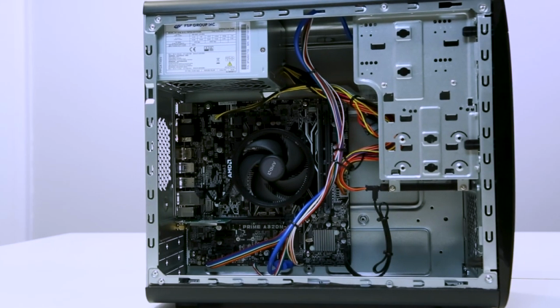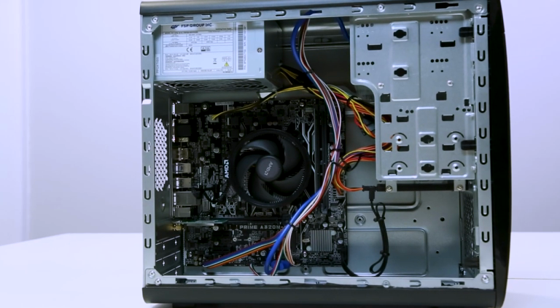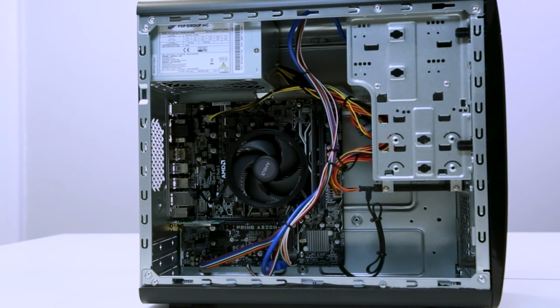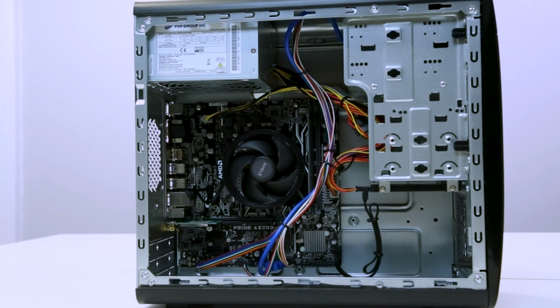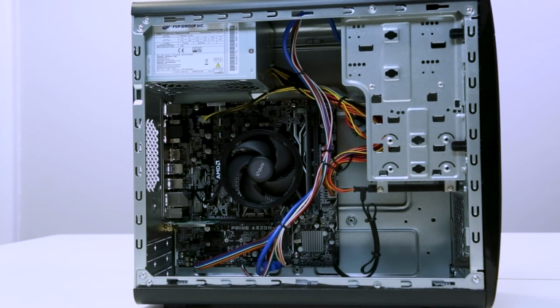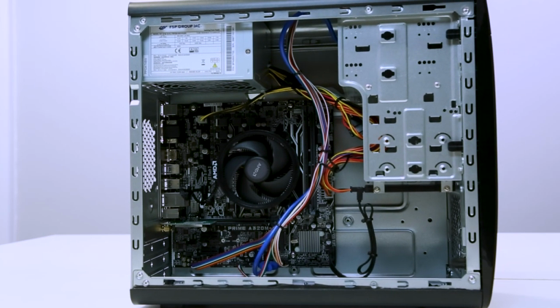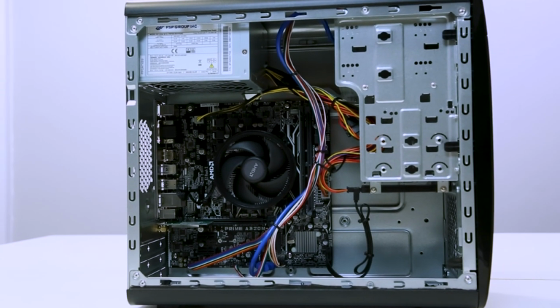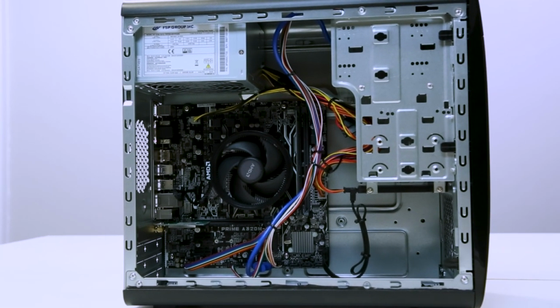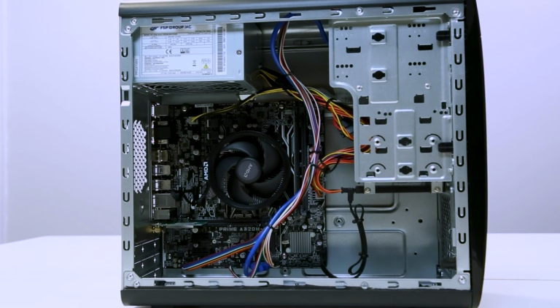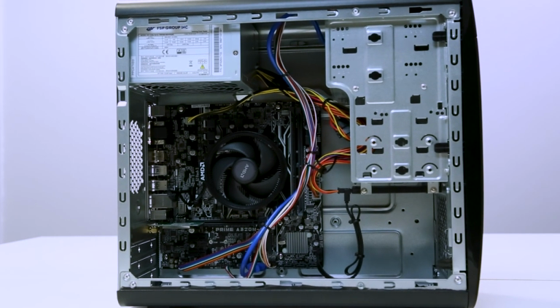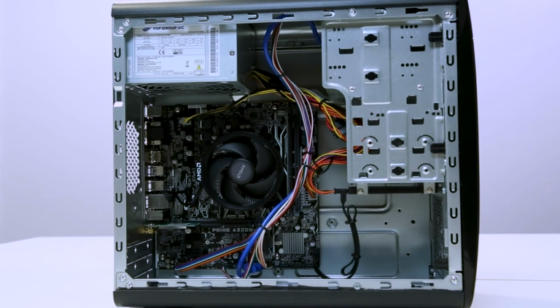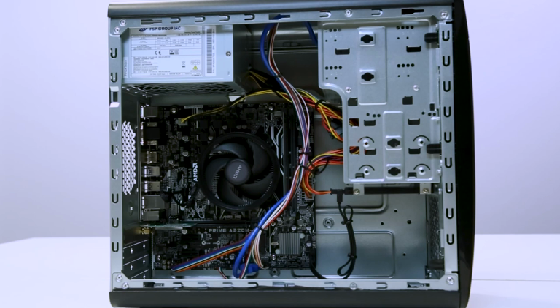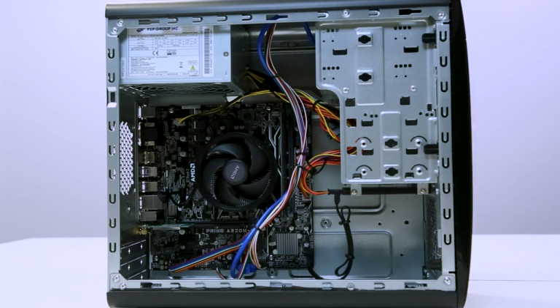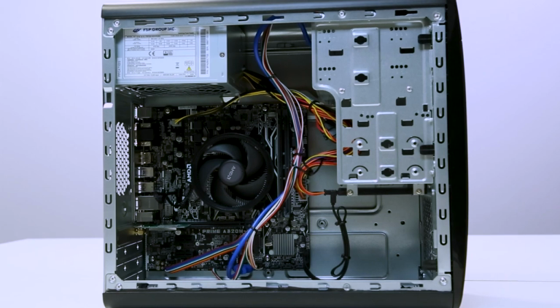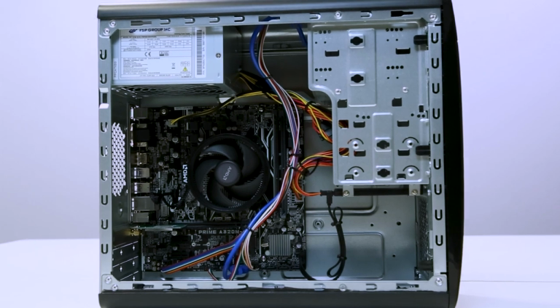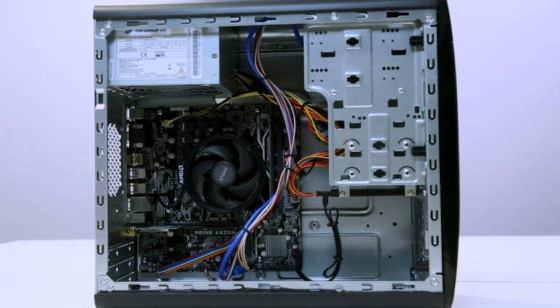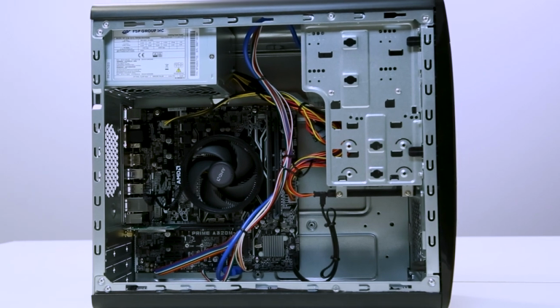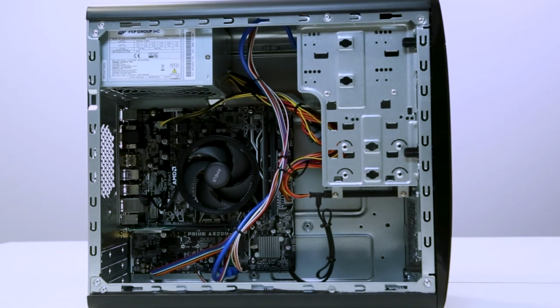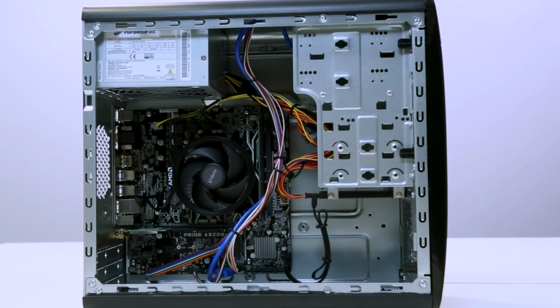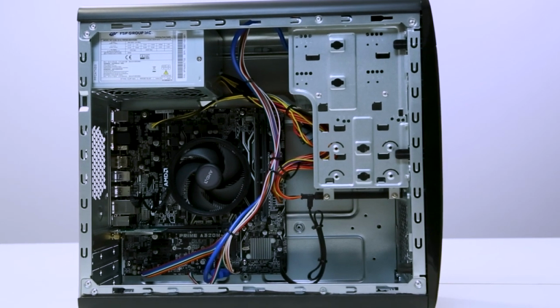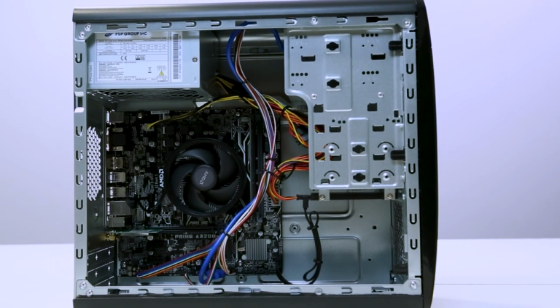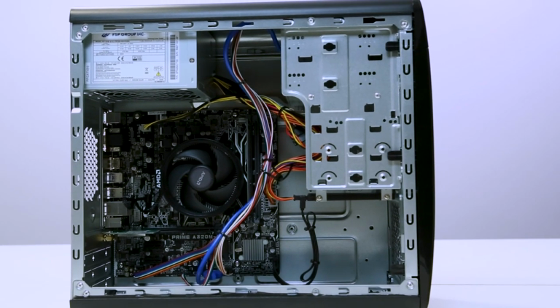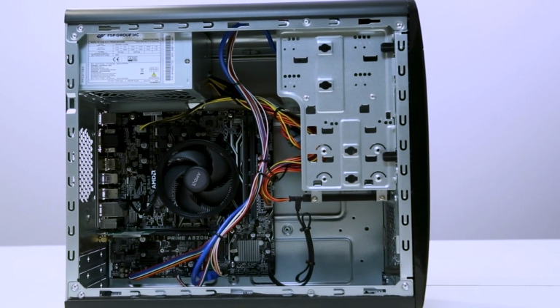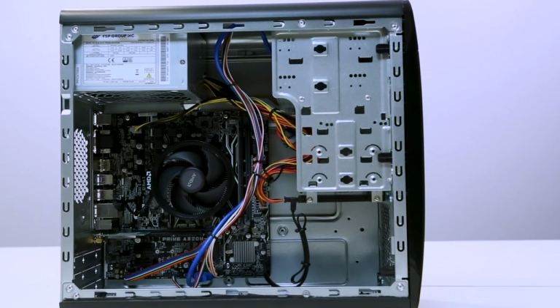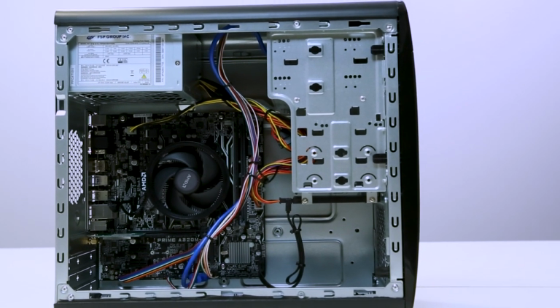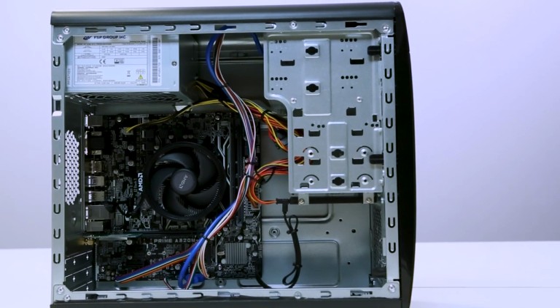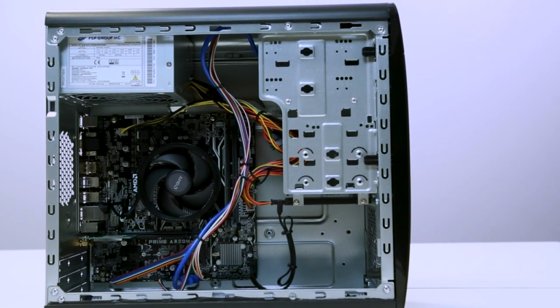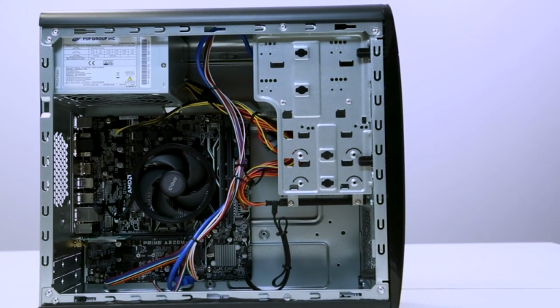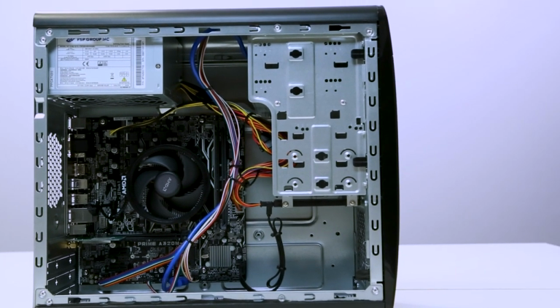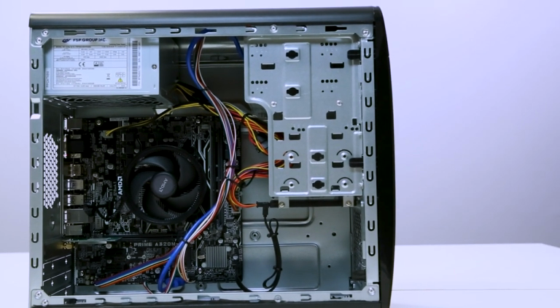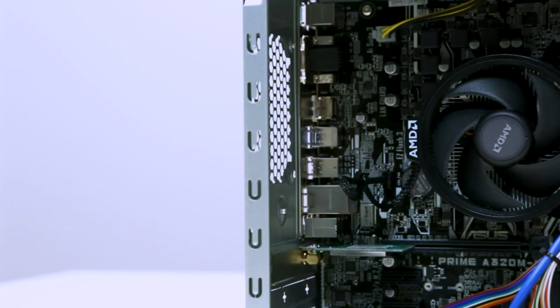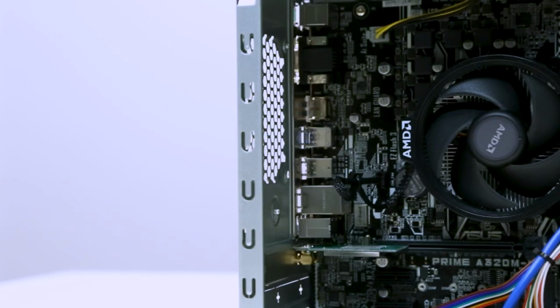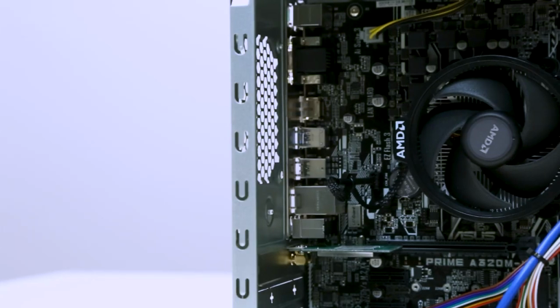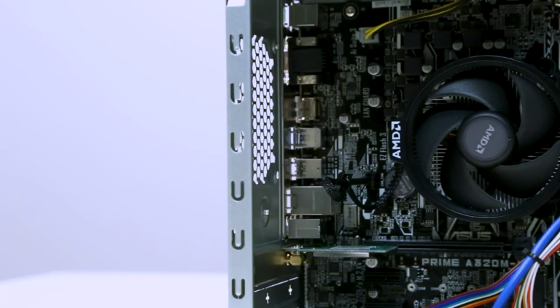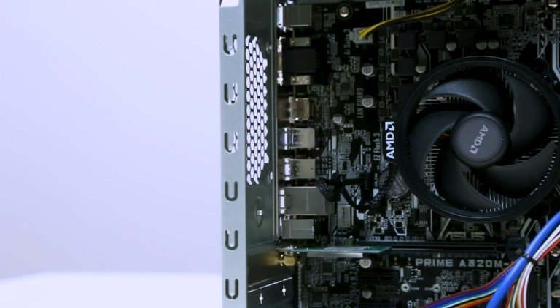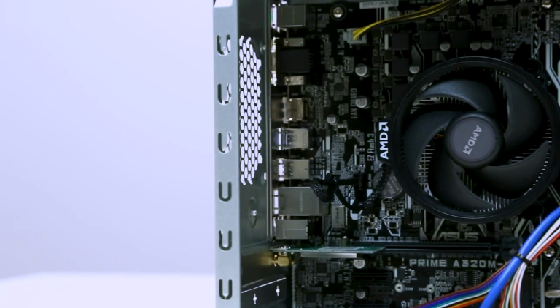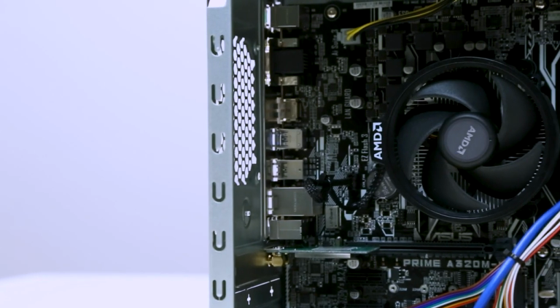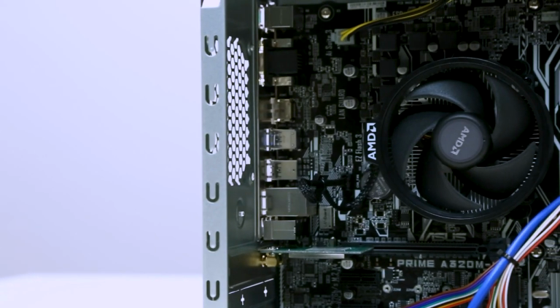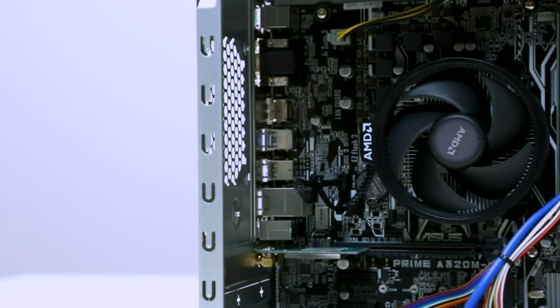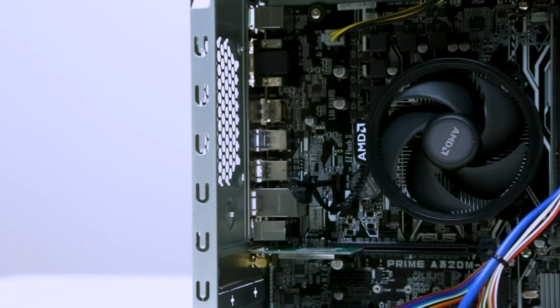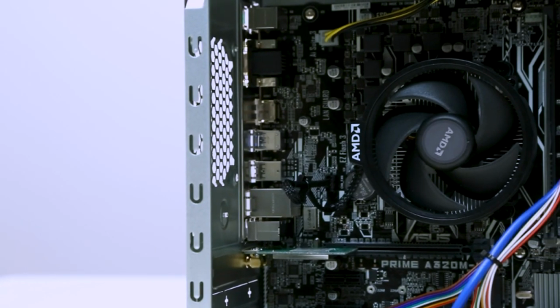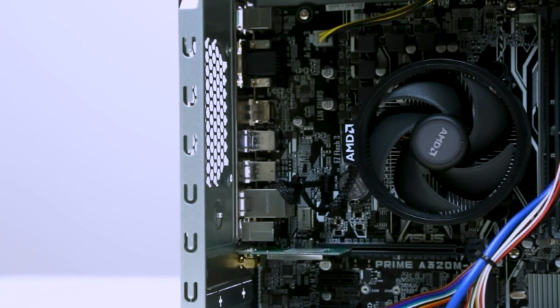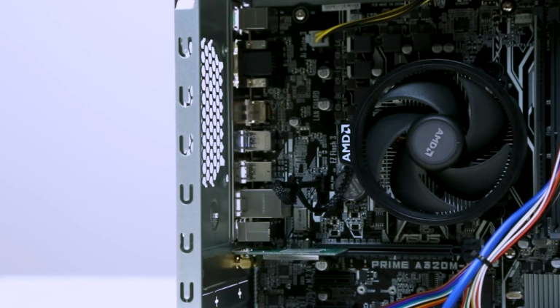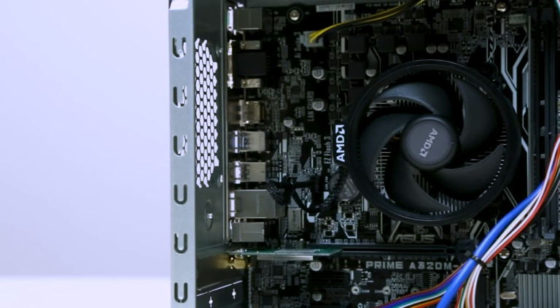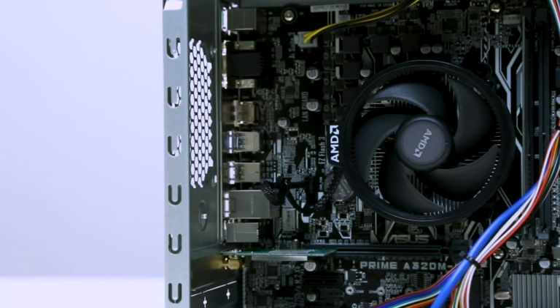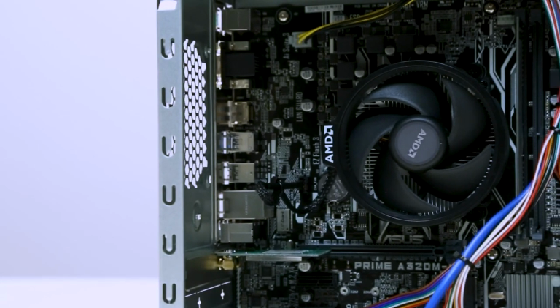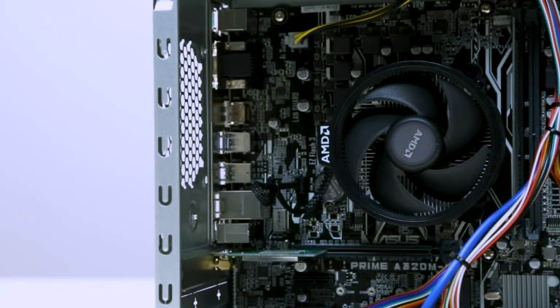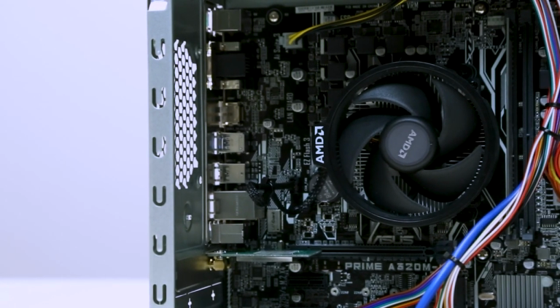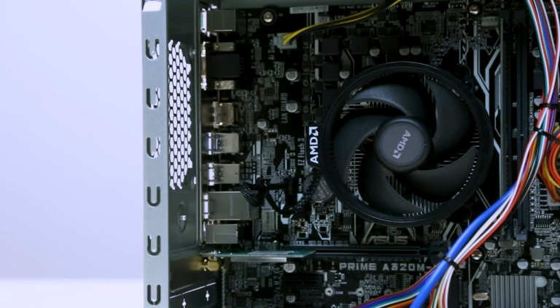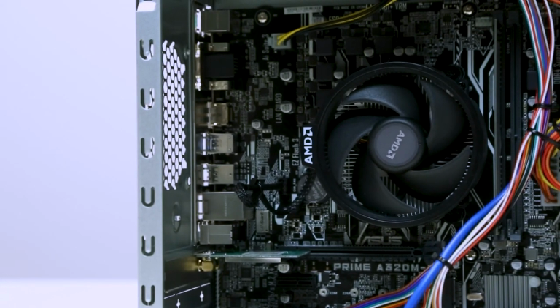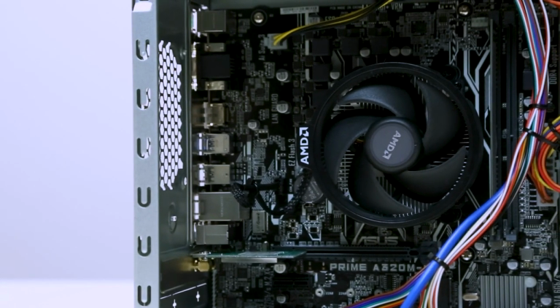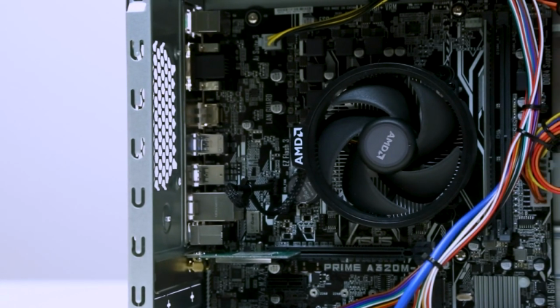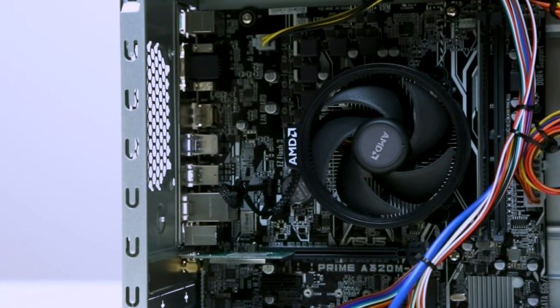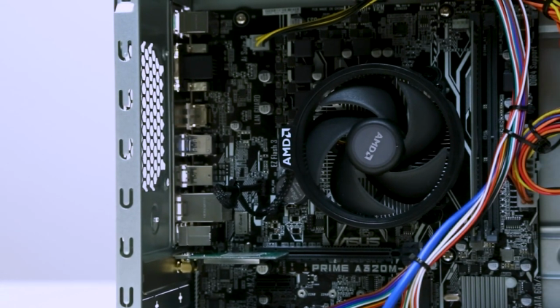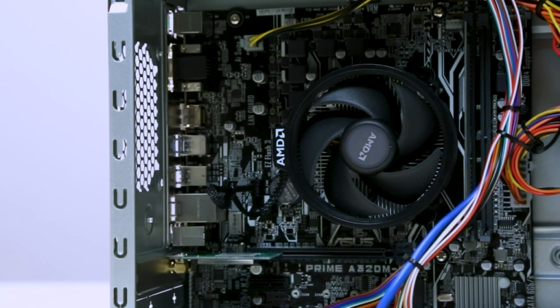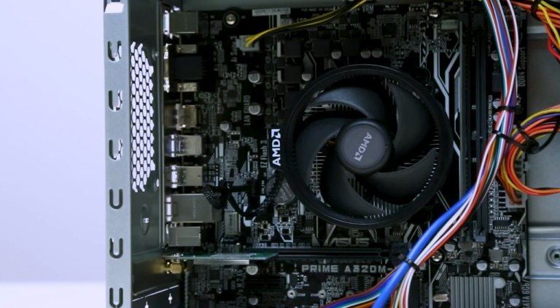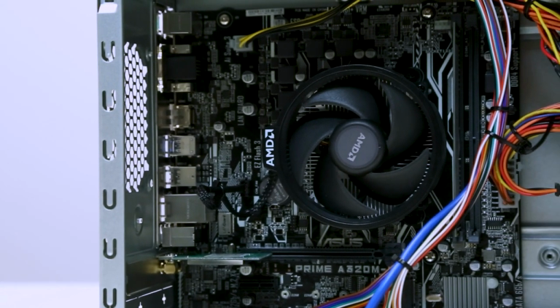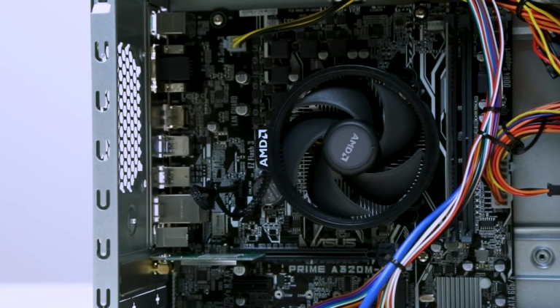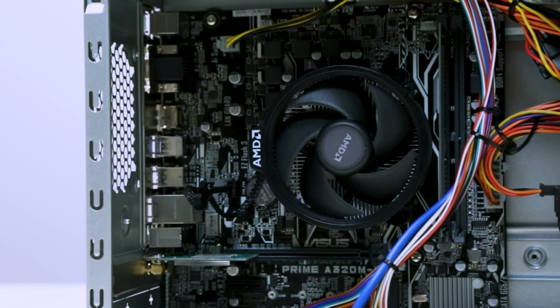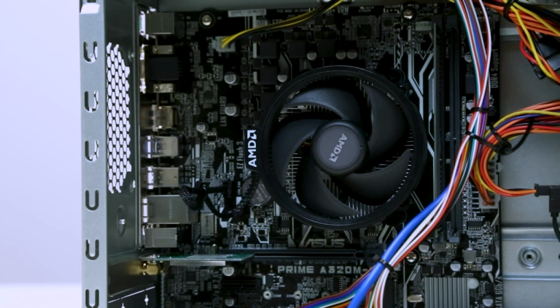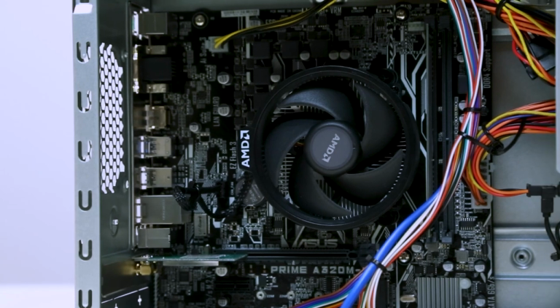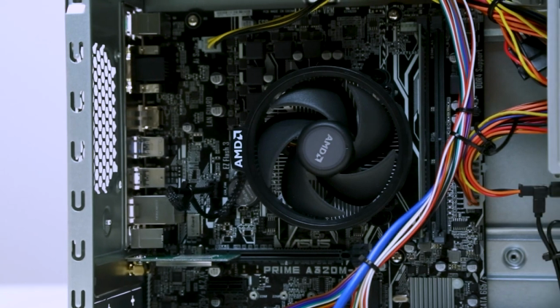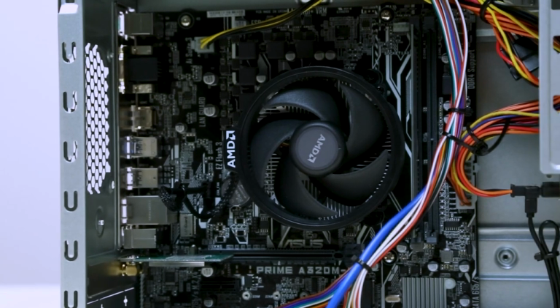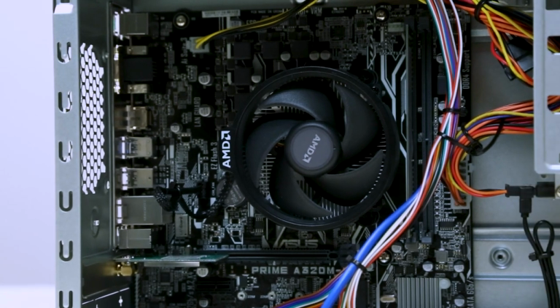Hopefully you found this video useful. If you'd like to check out our range of motherboards, you'll find the link in the description below. Thanks for watching.